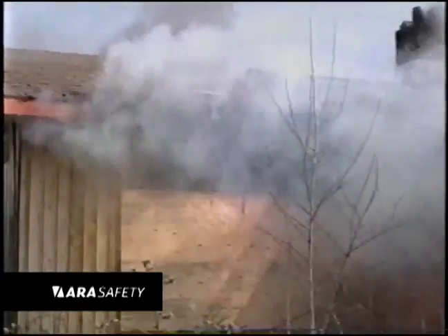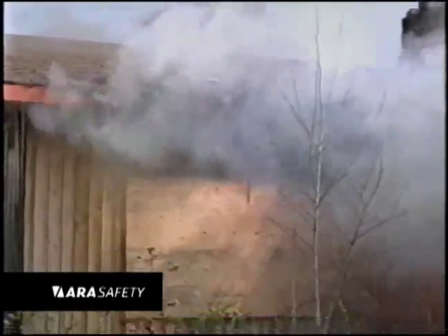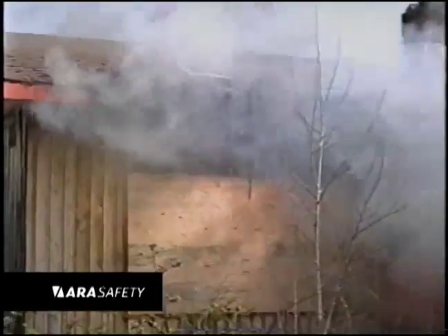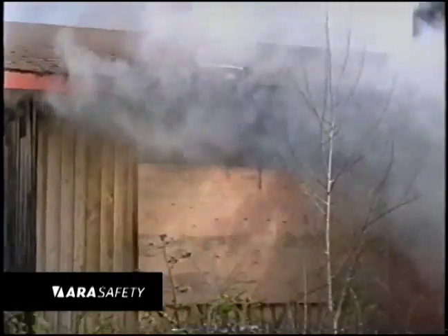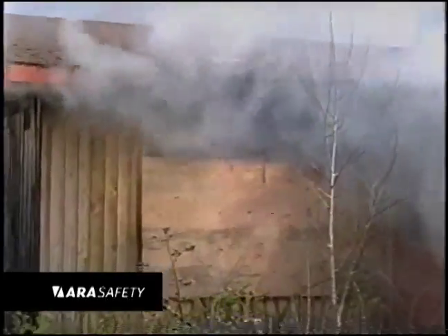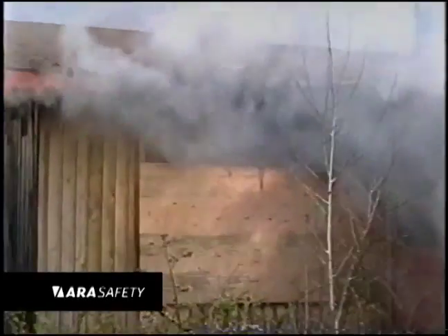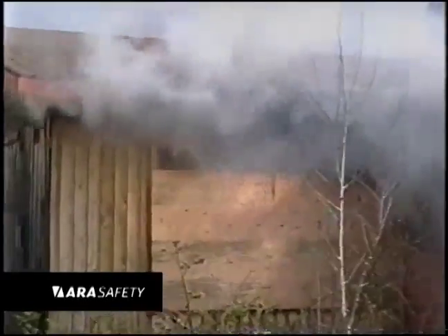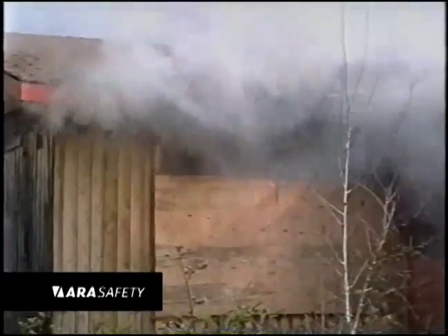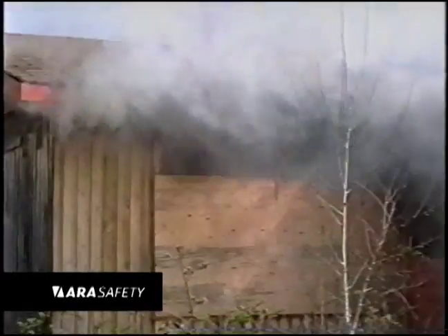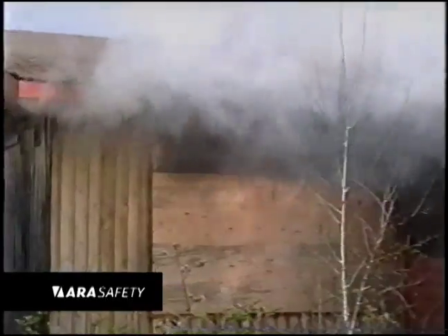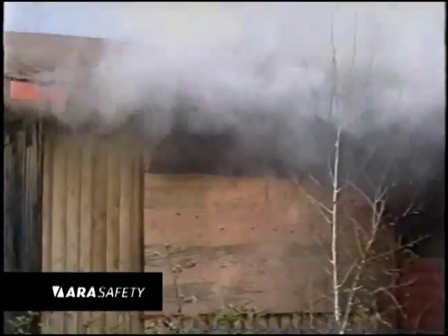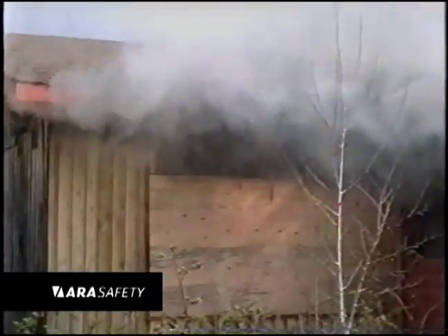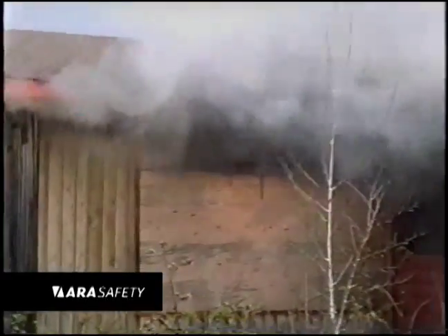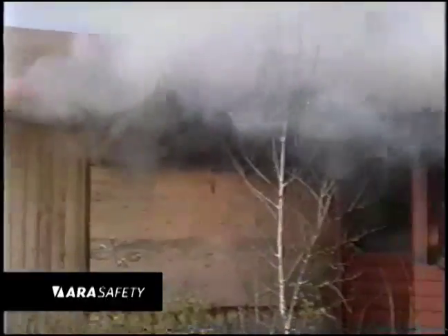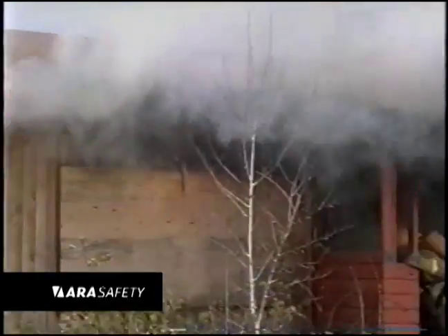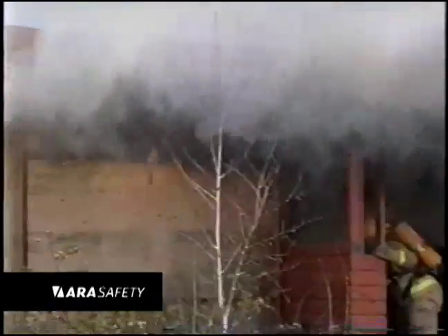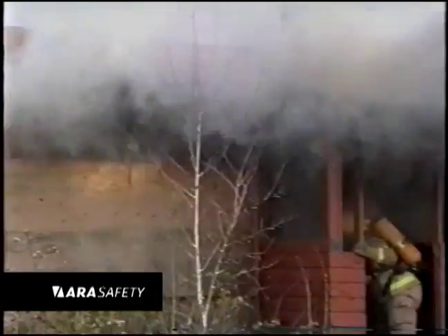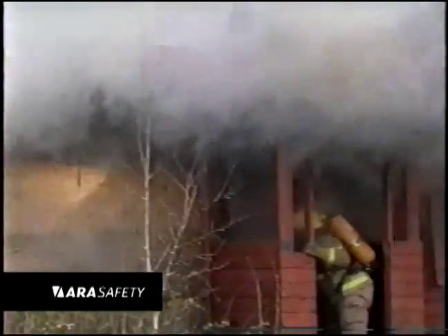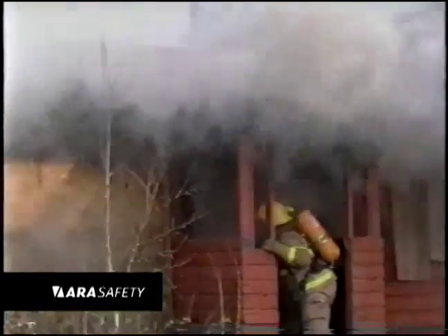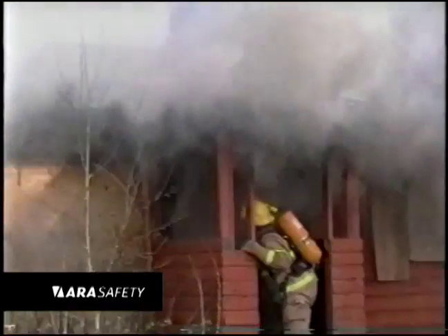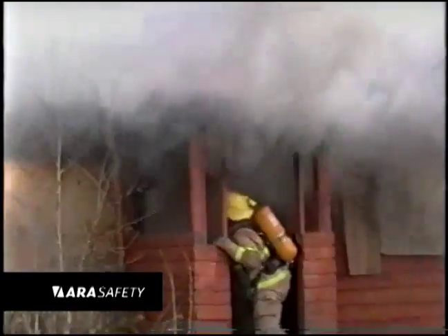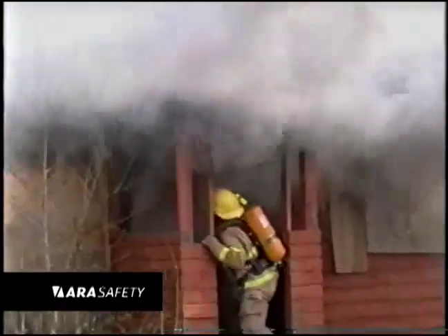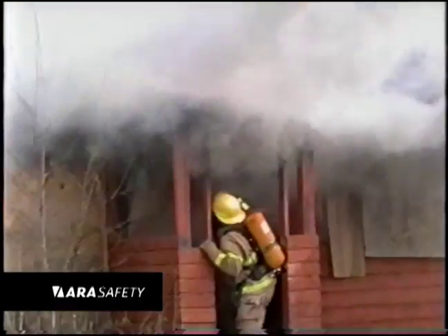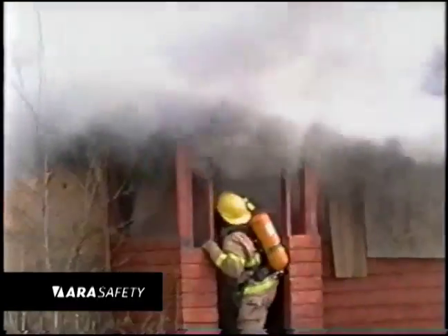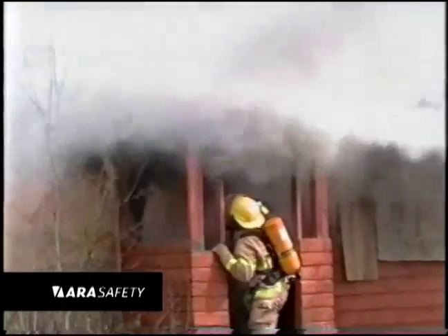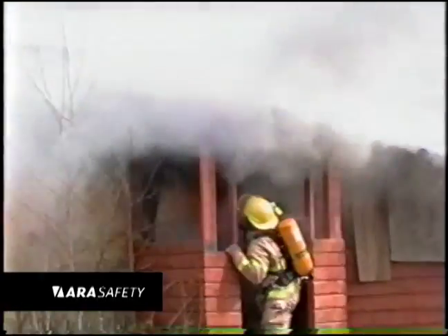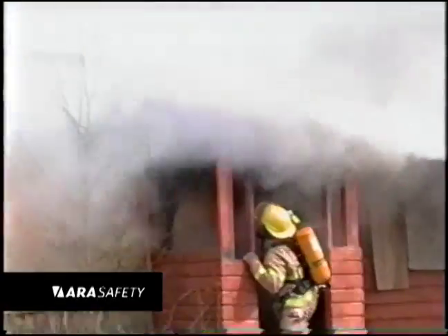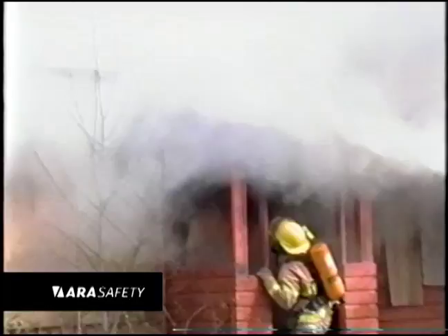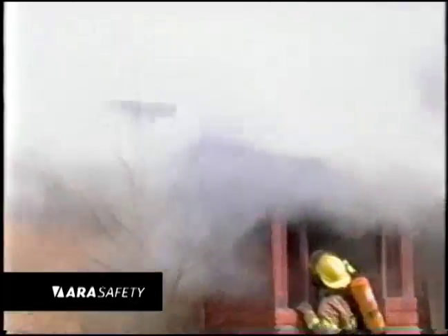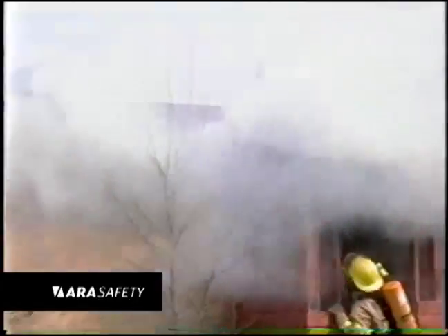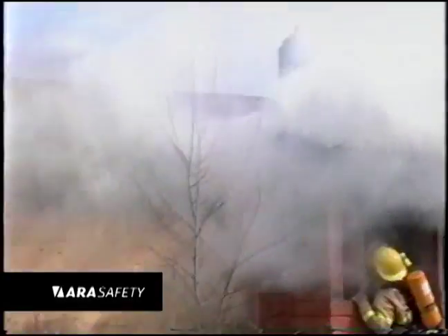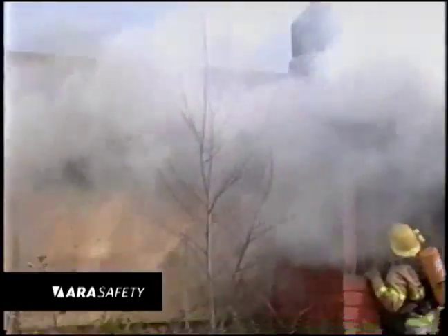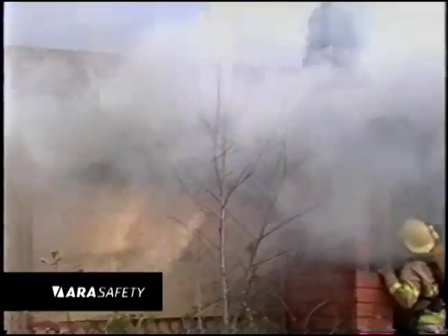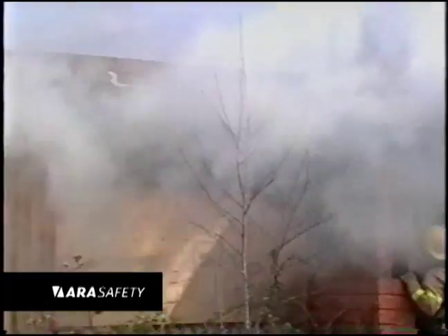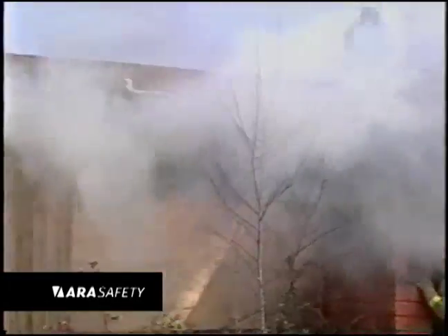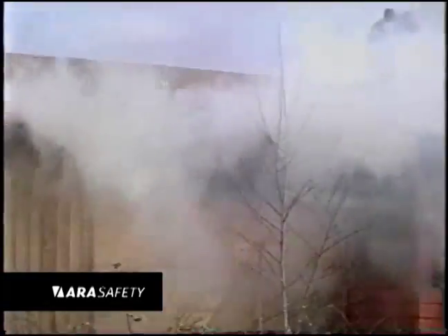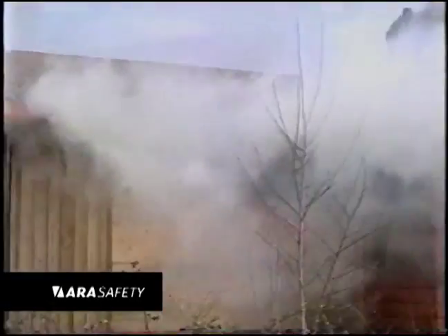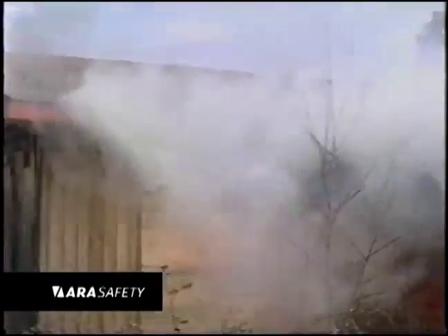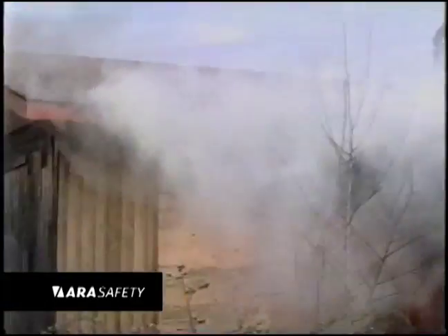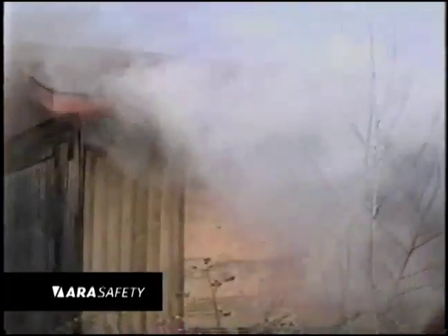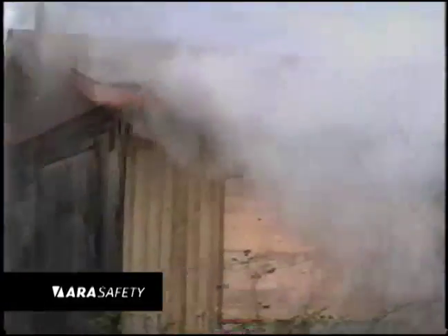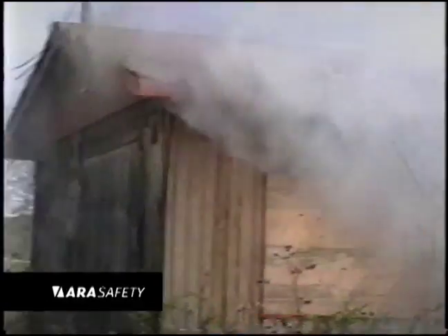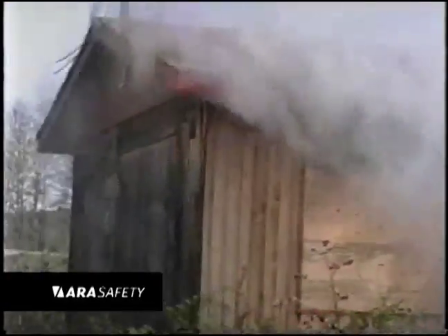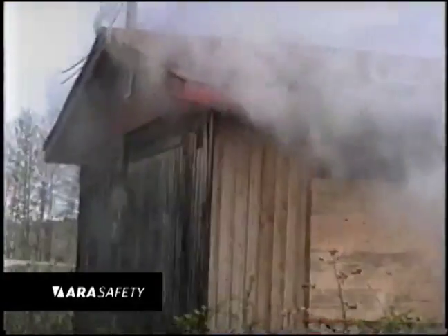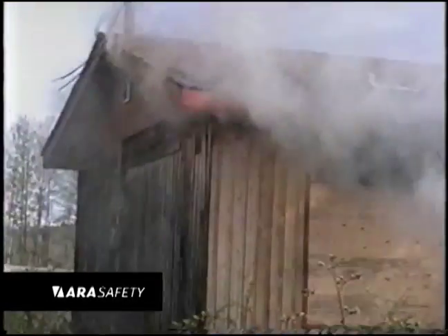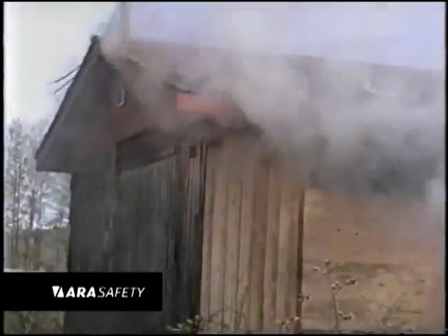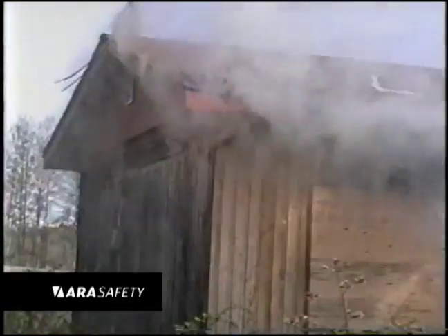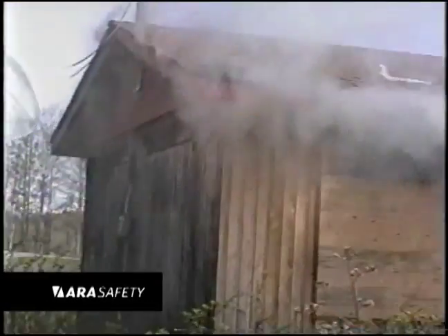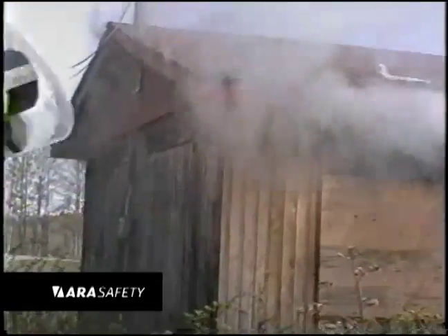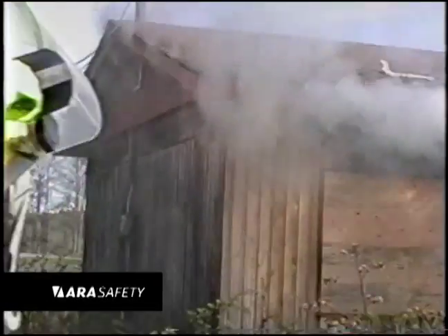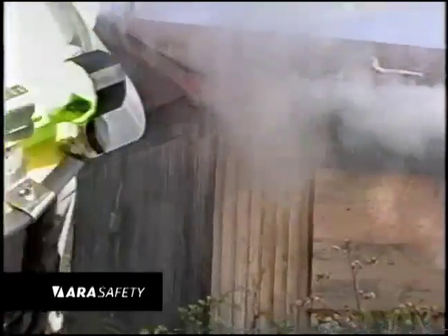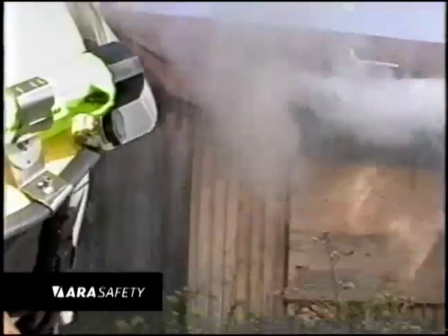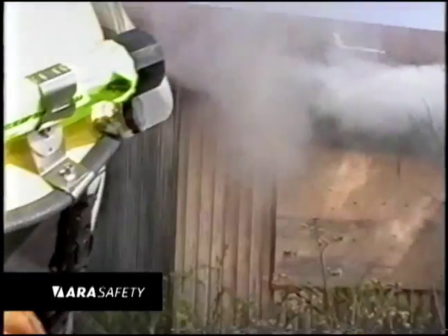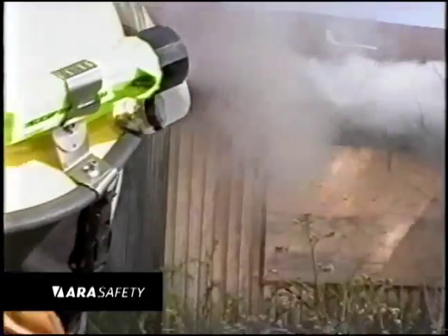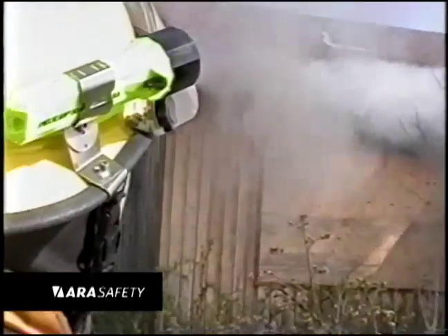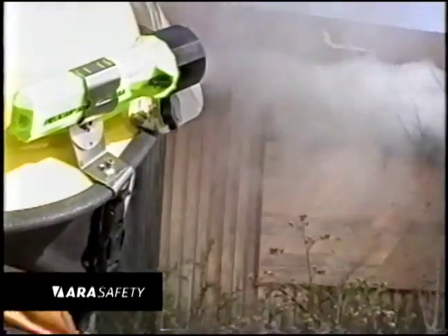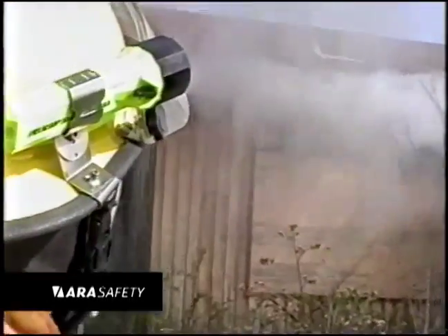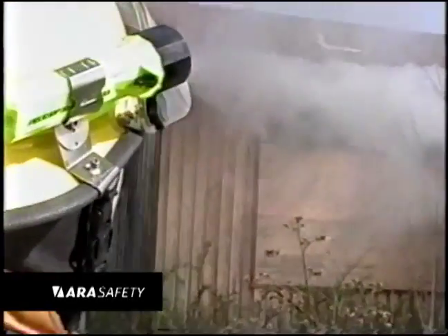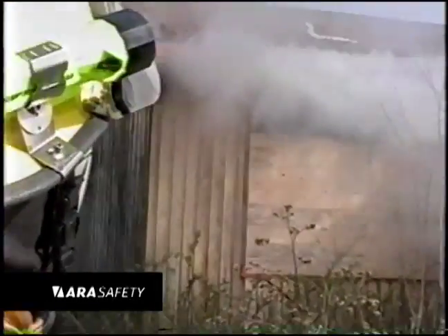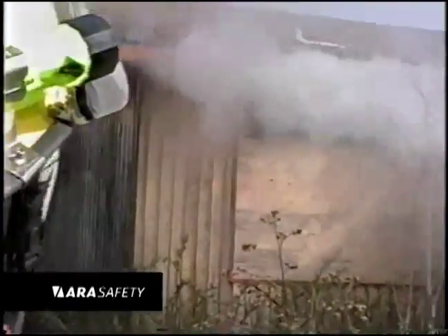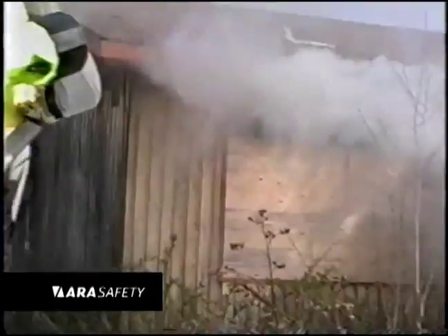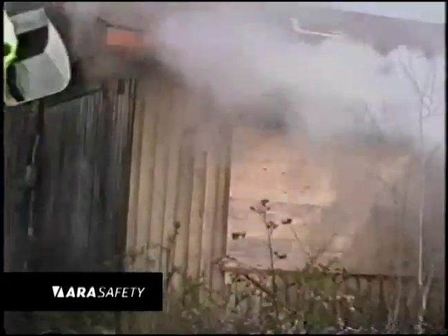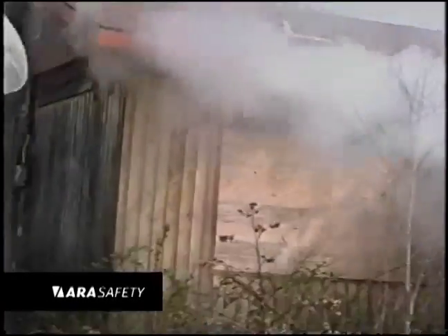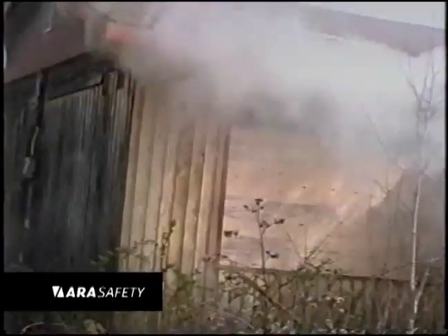Within 30 seconds, all visible flame has been suppressed. The fire remains suppressed for 12 full minutes.